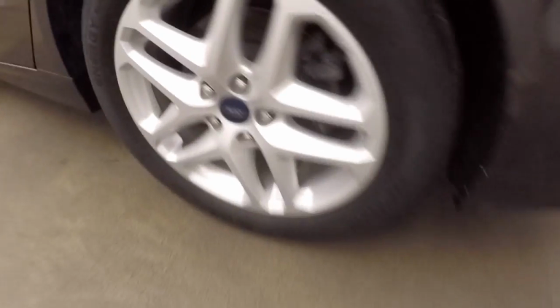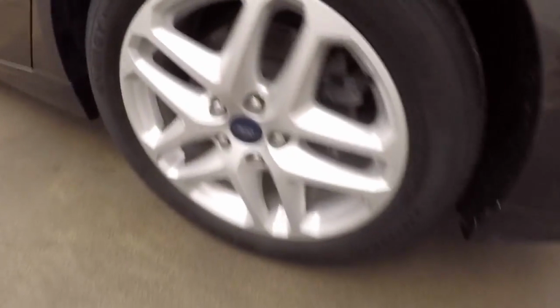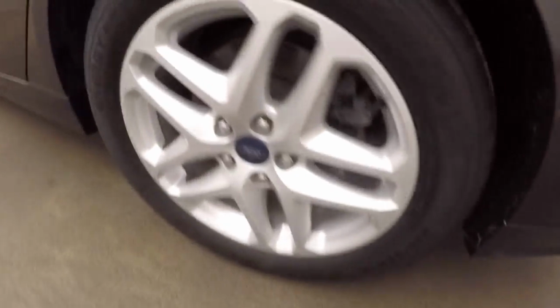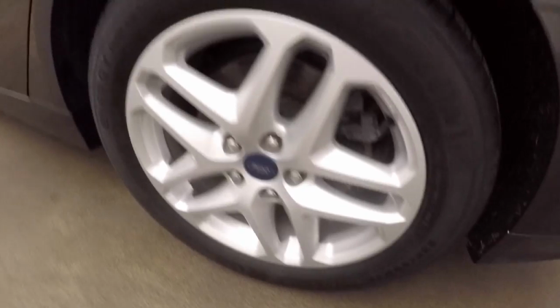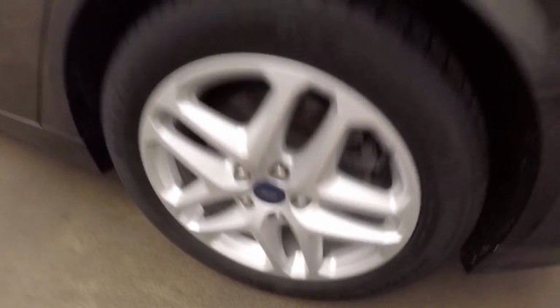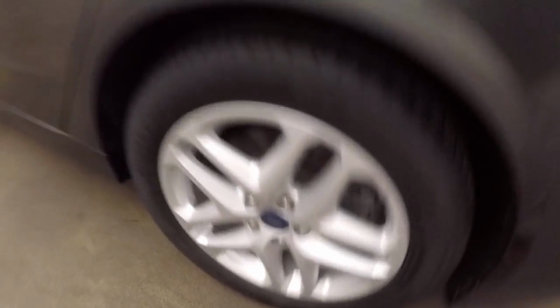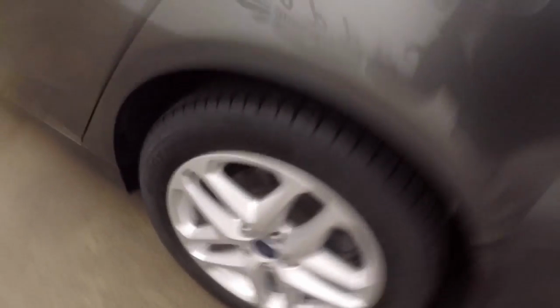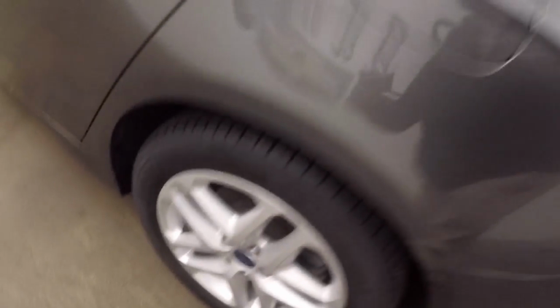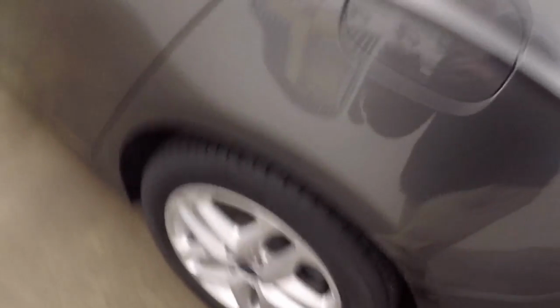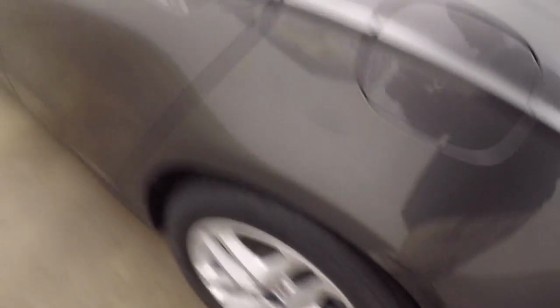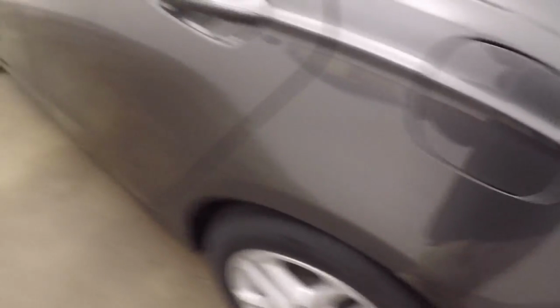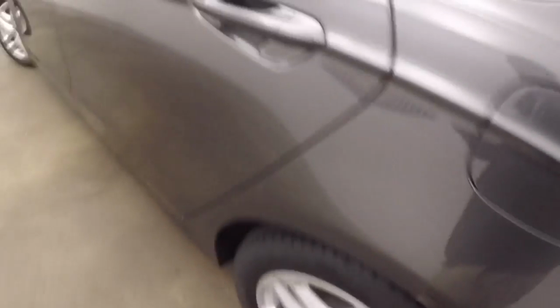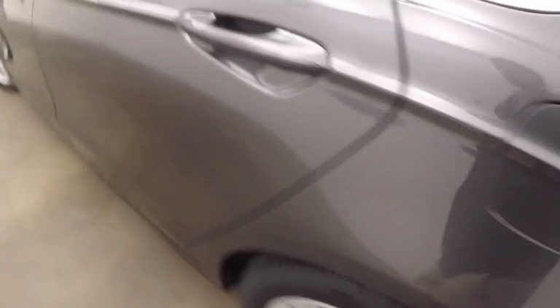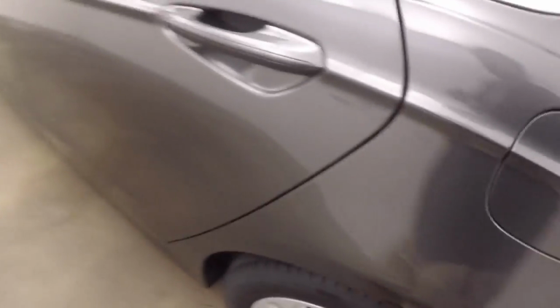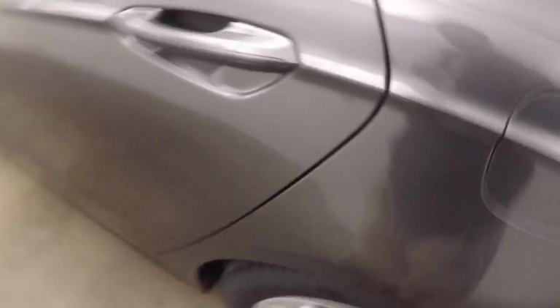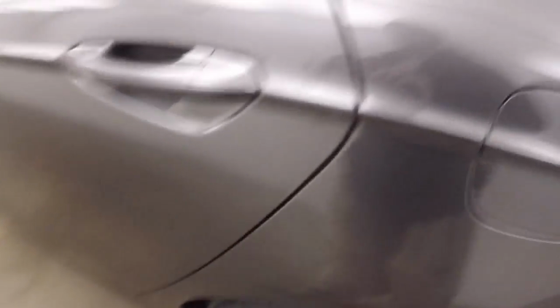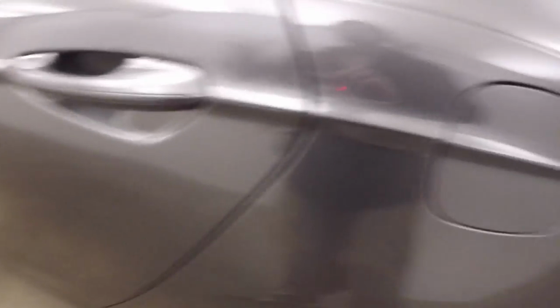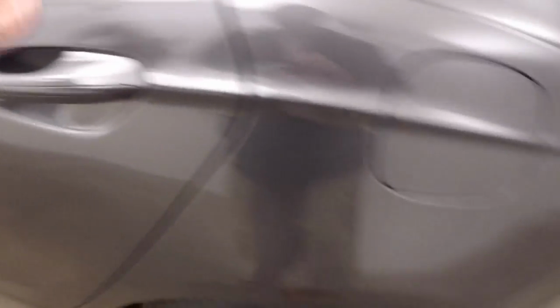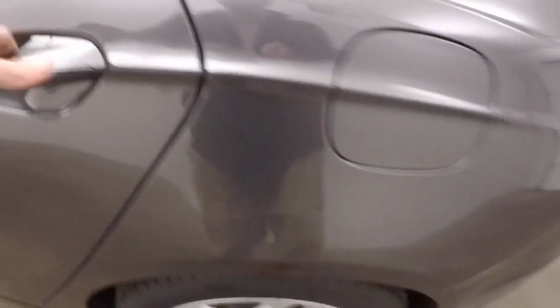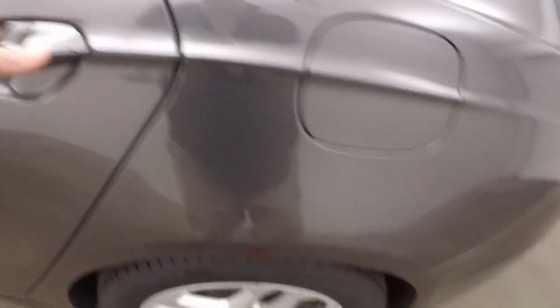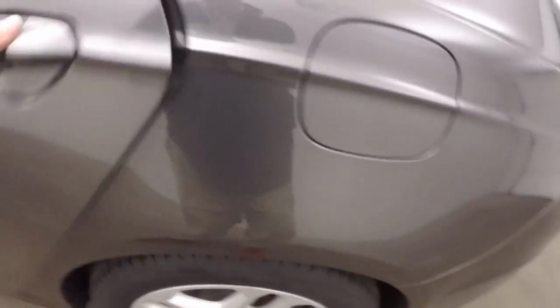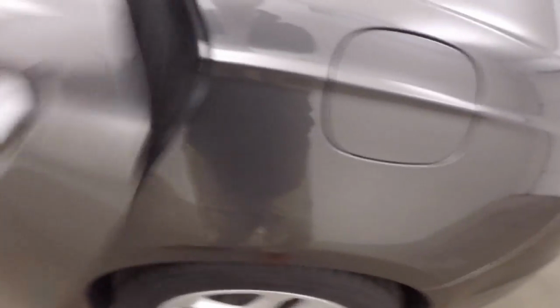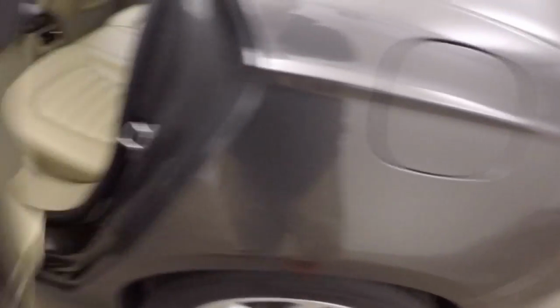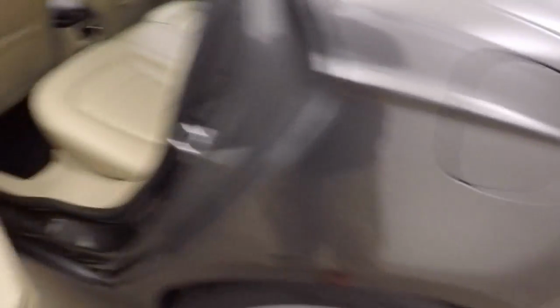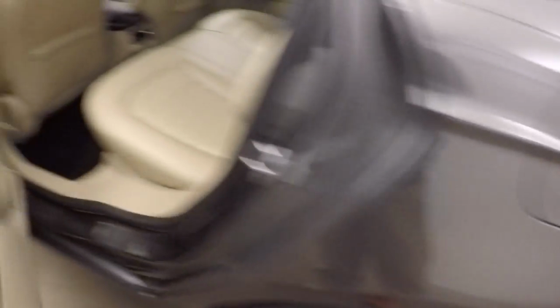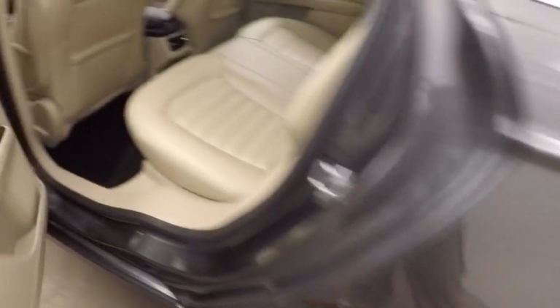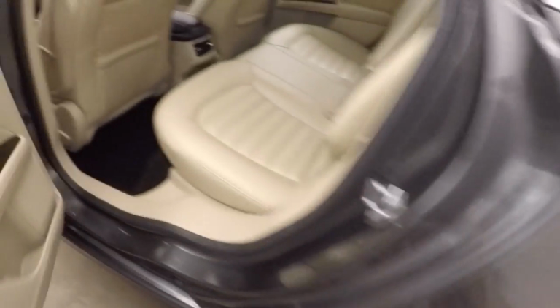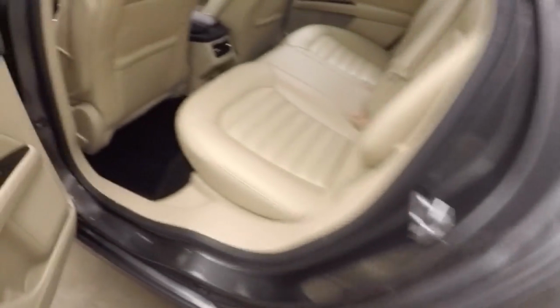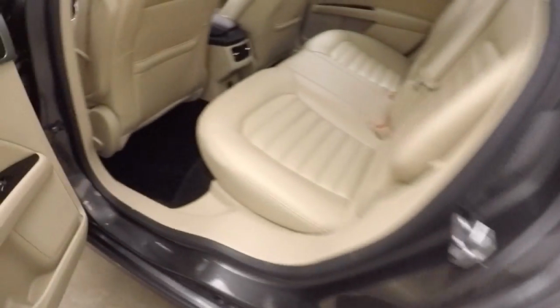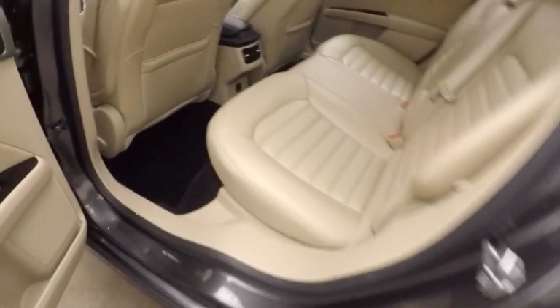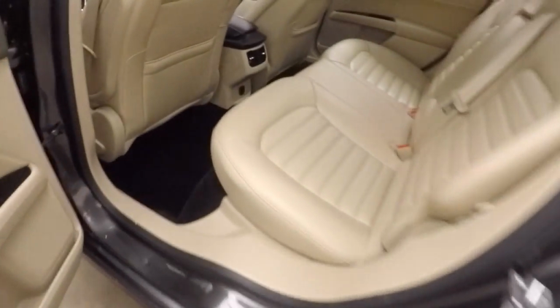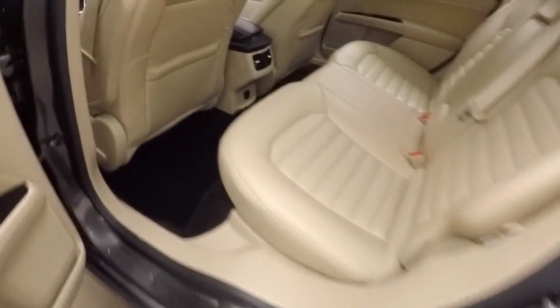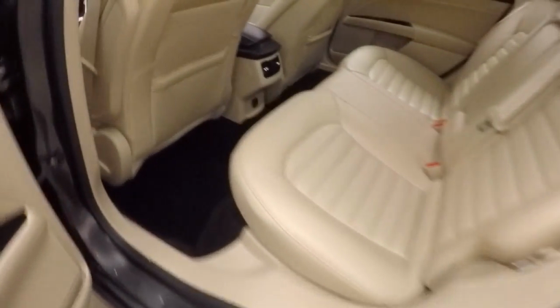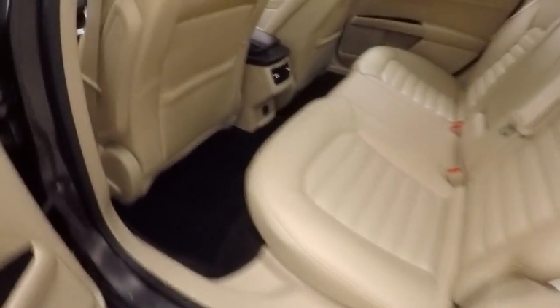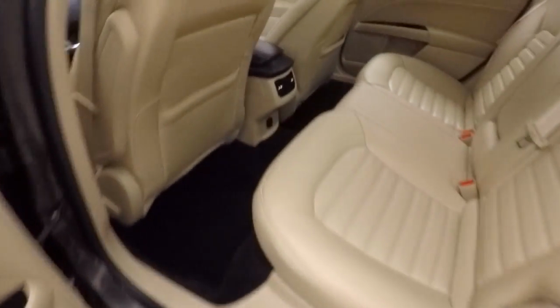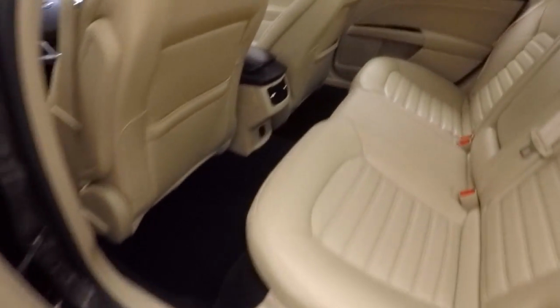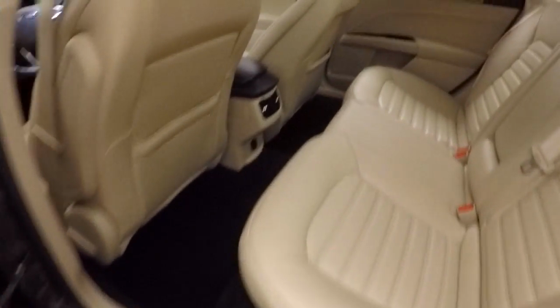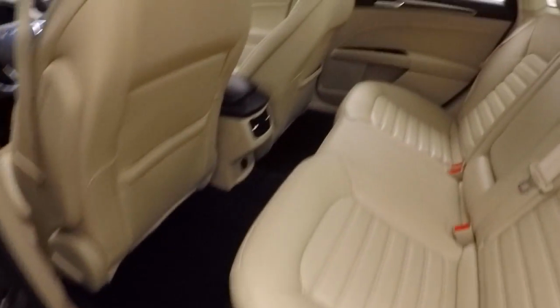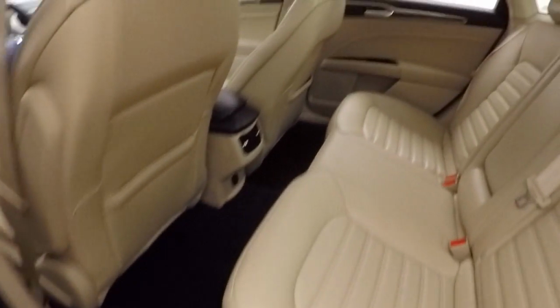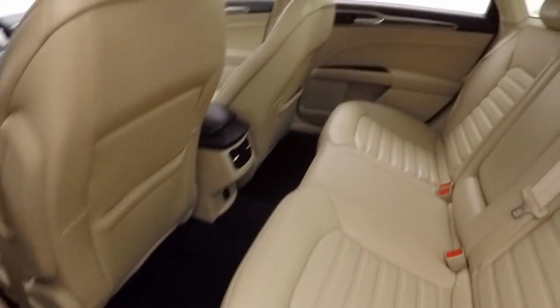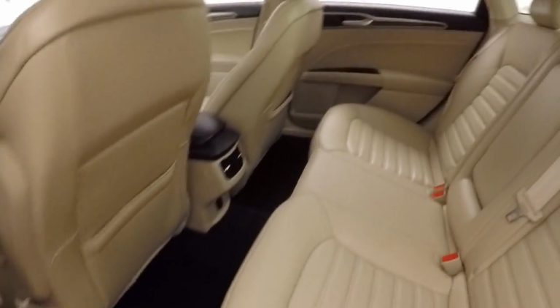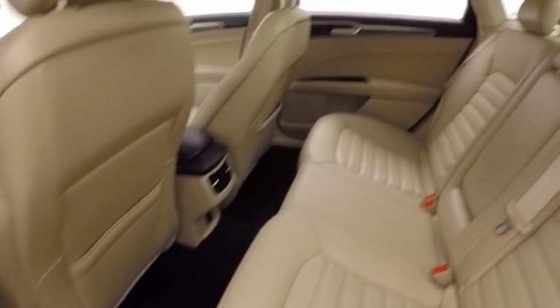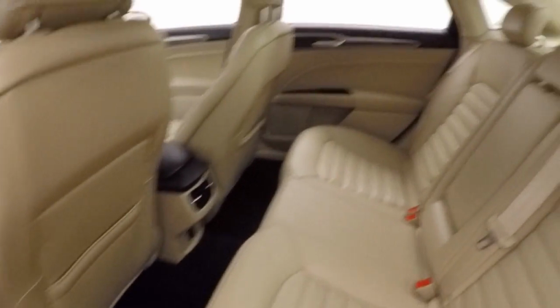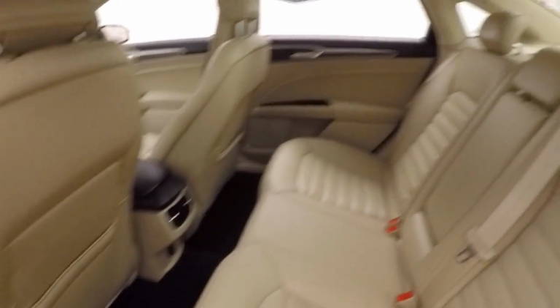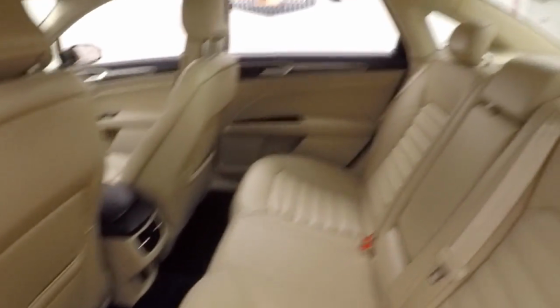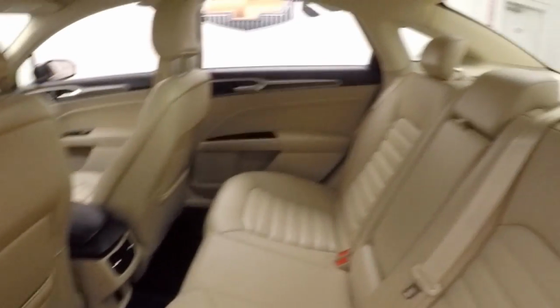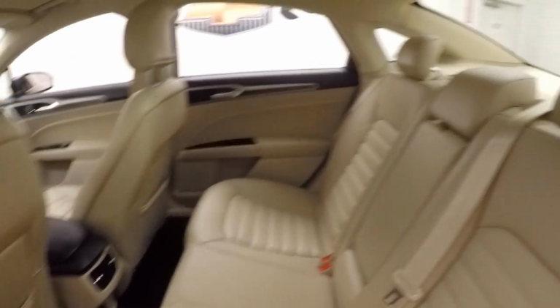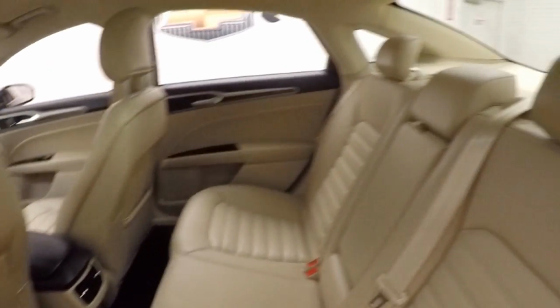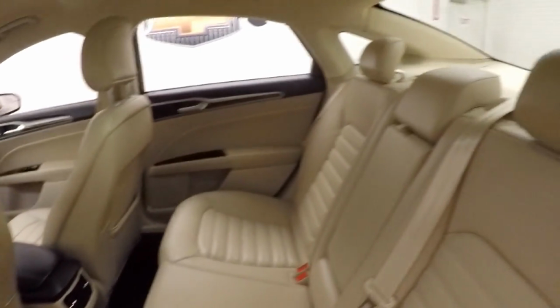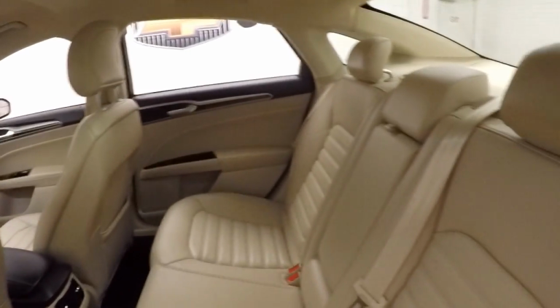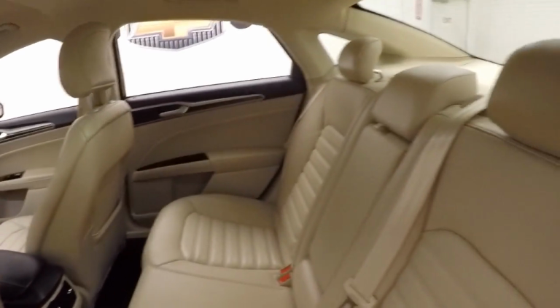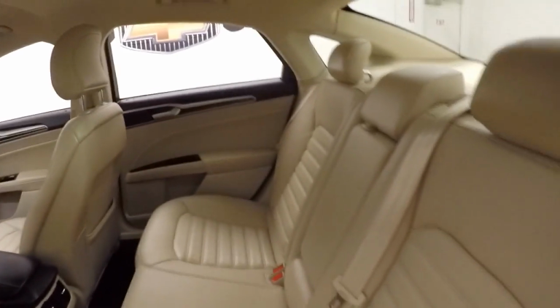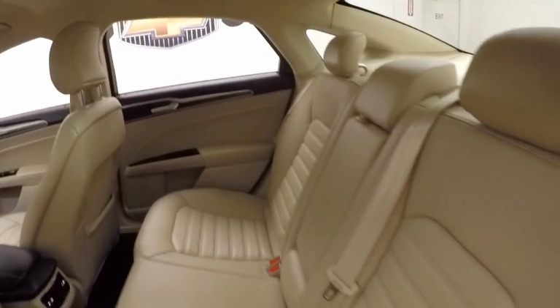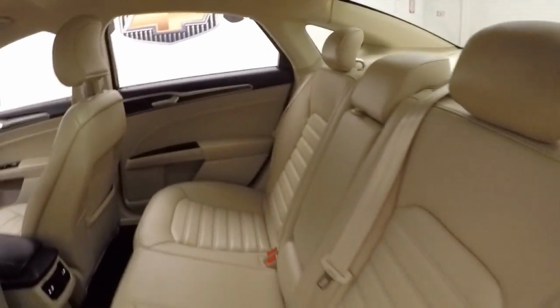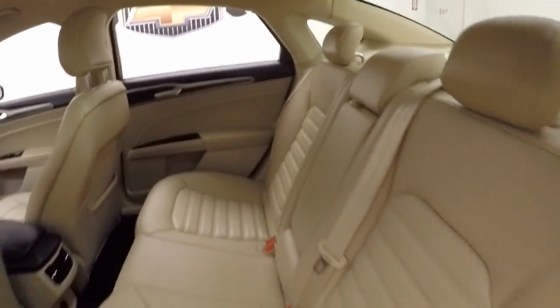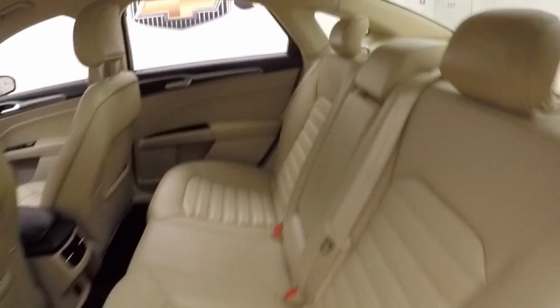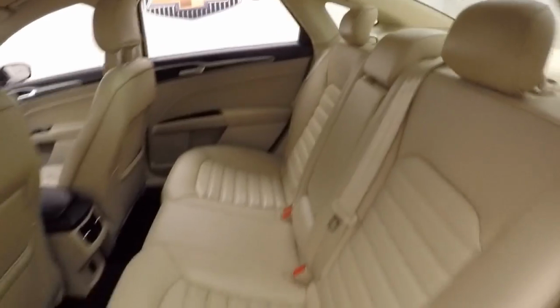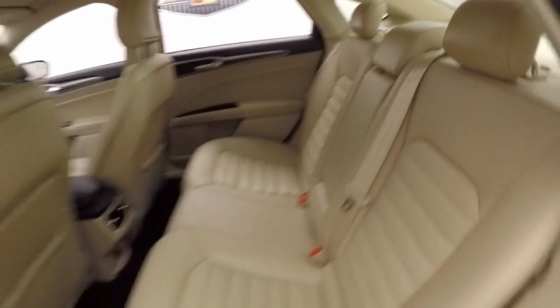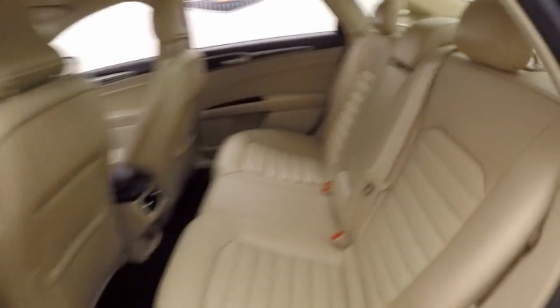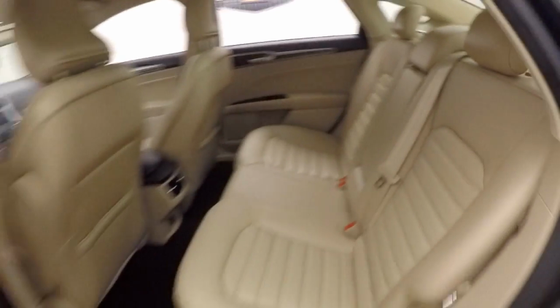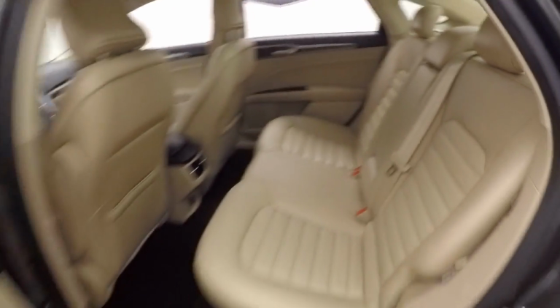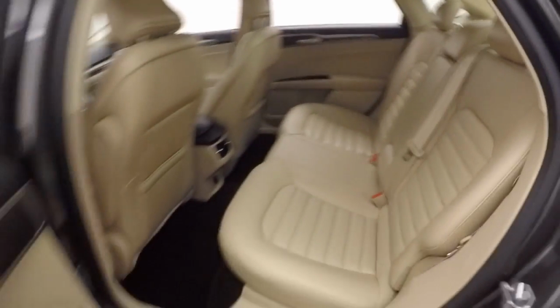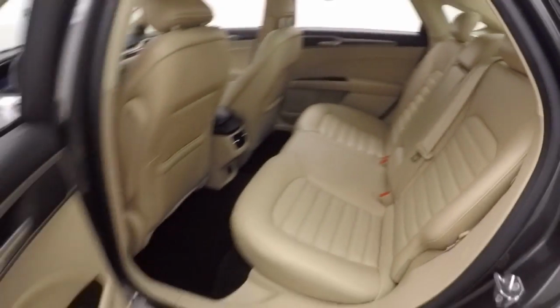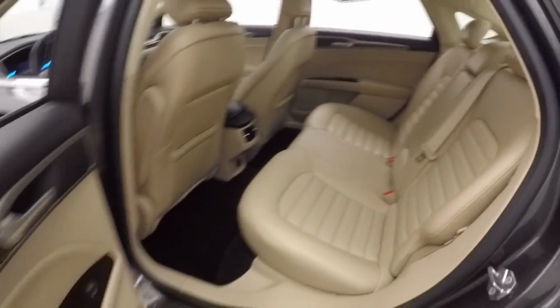Nice alloy wheels, tons of space in the interior, nice bright interior.